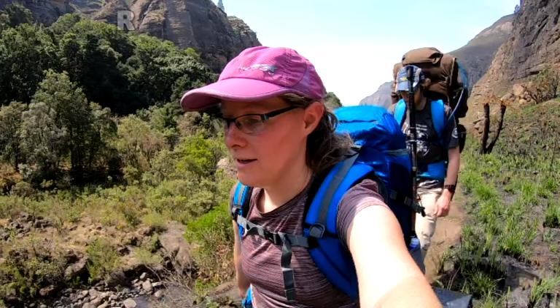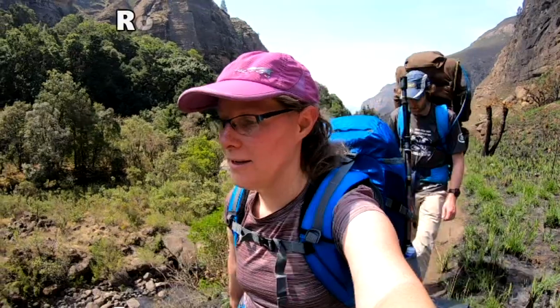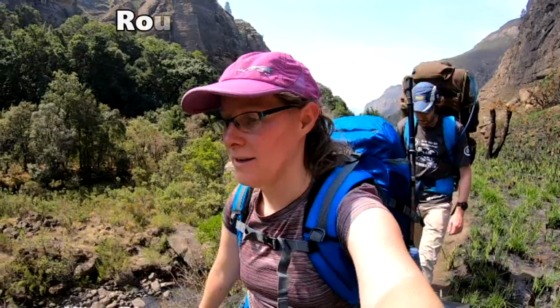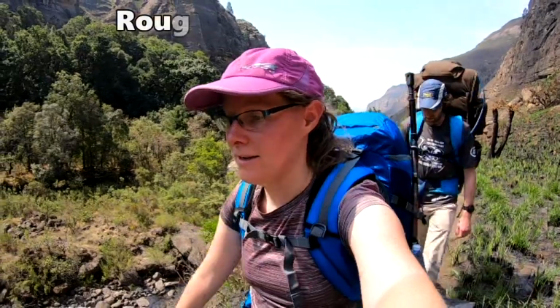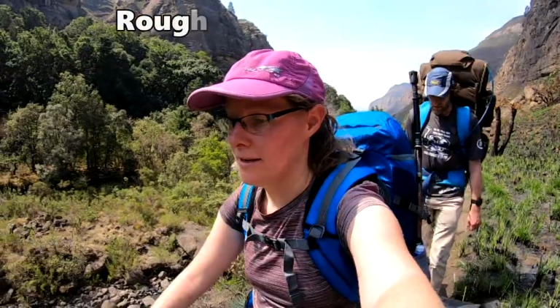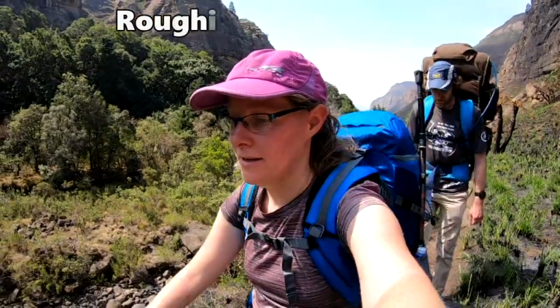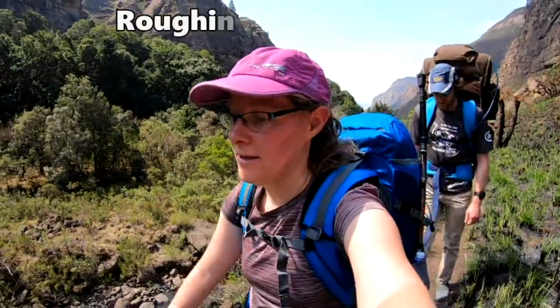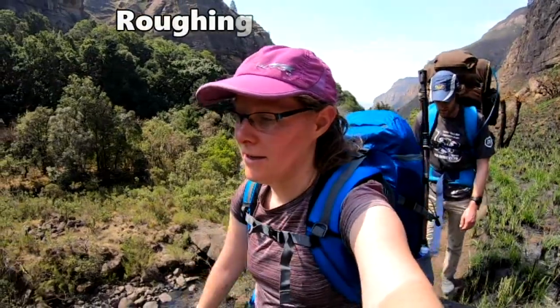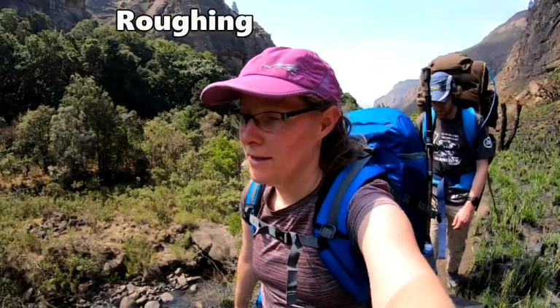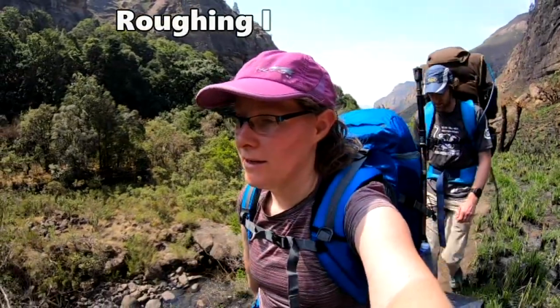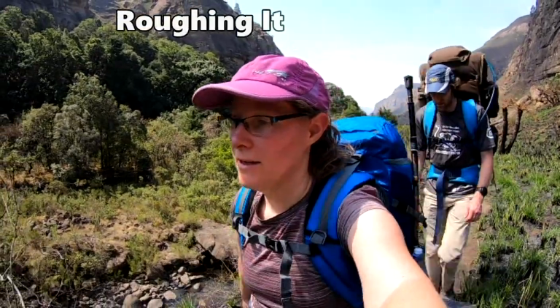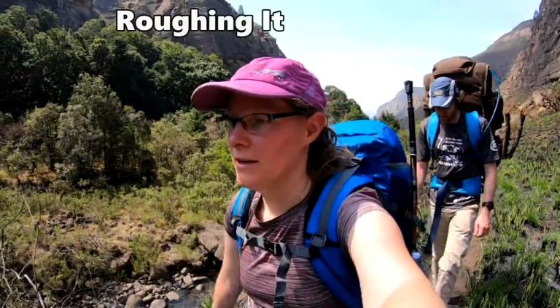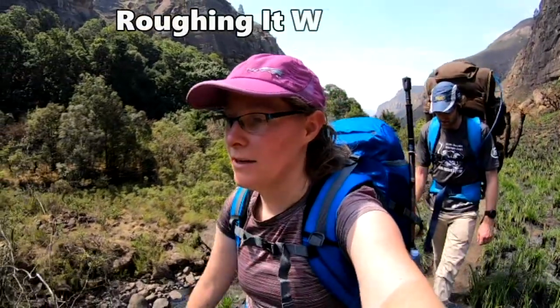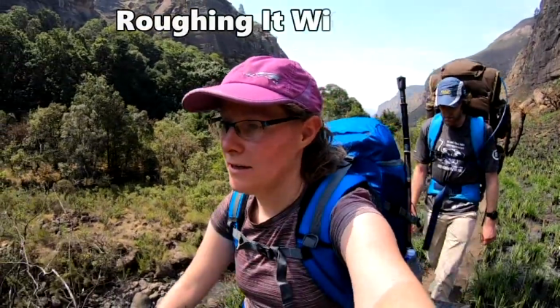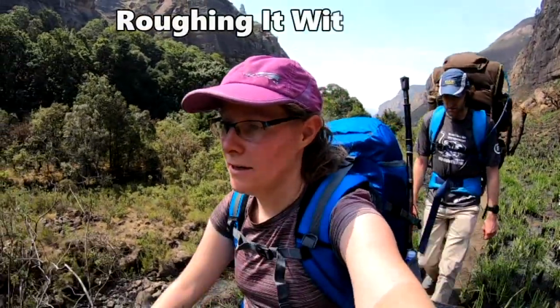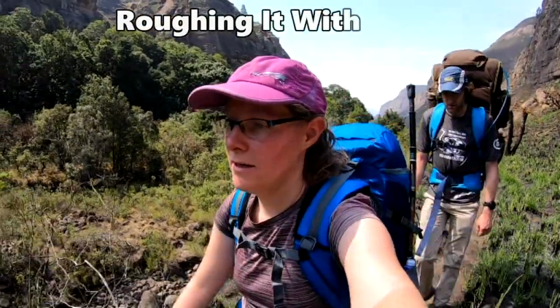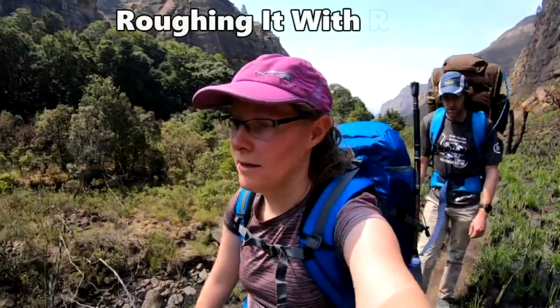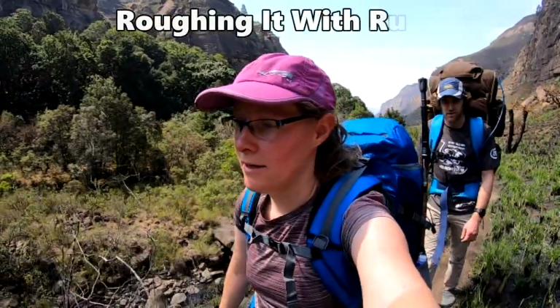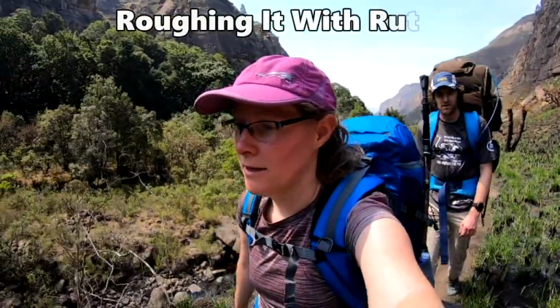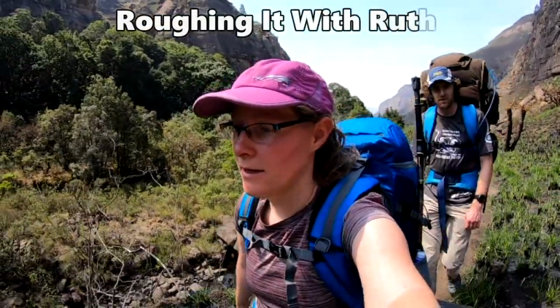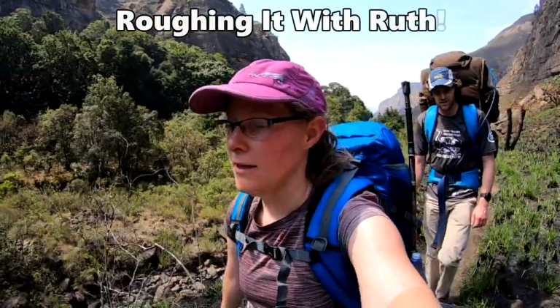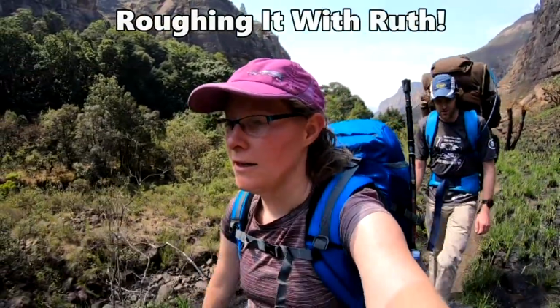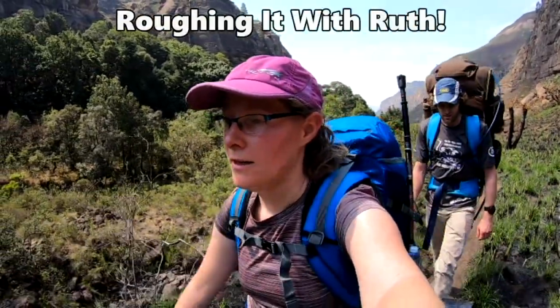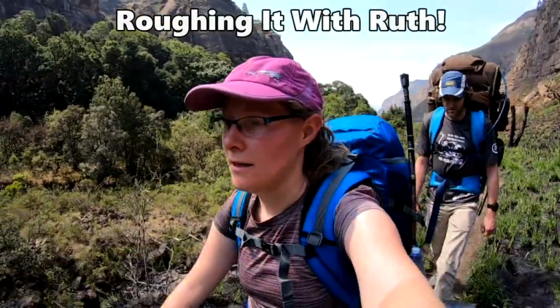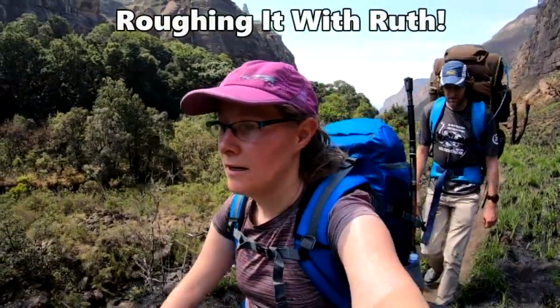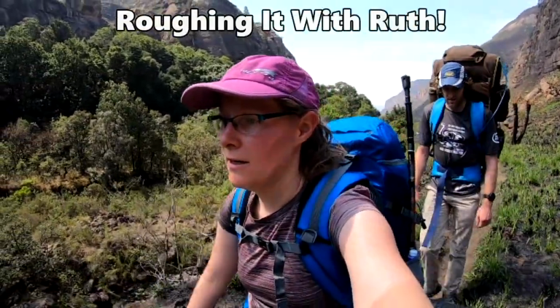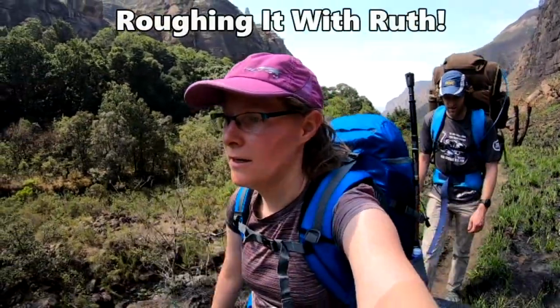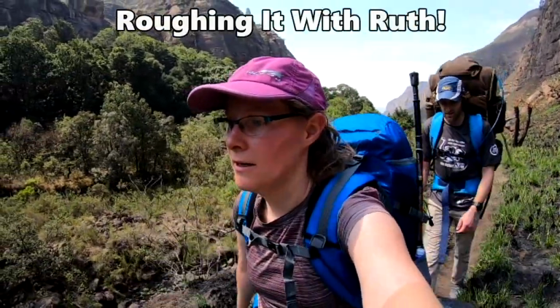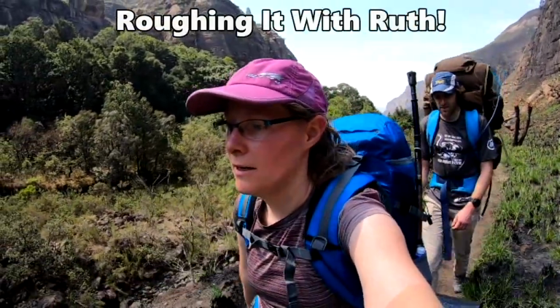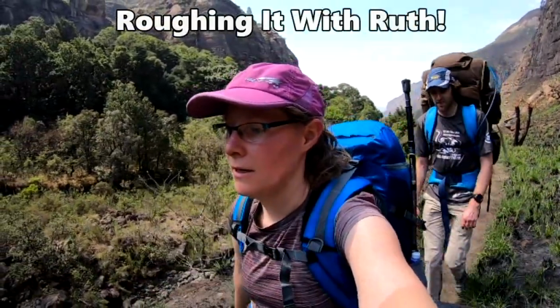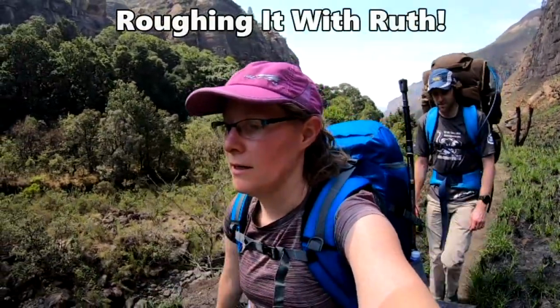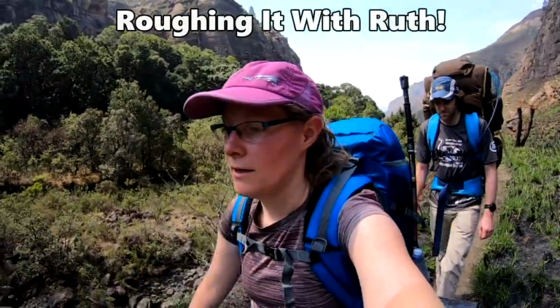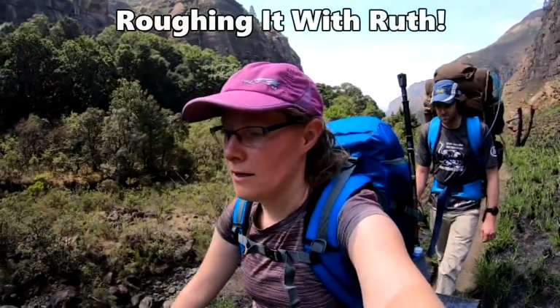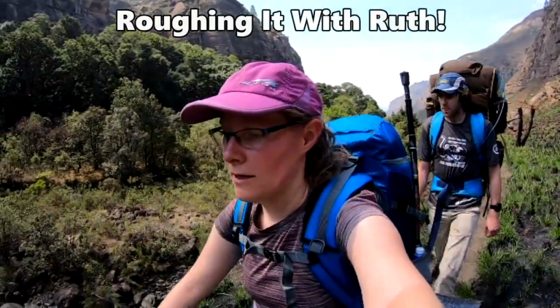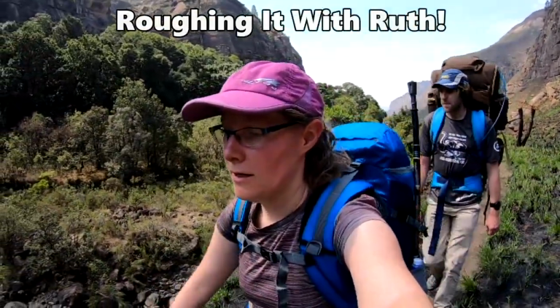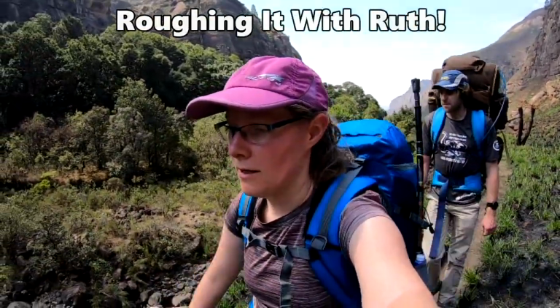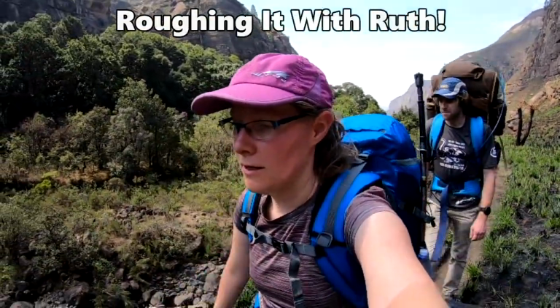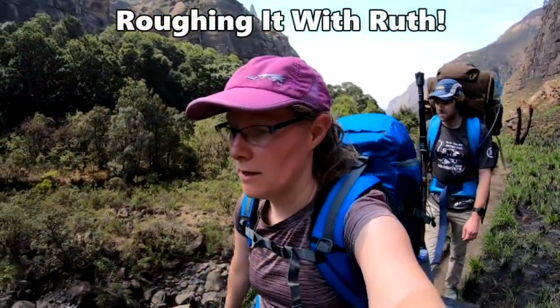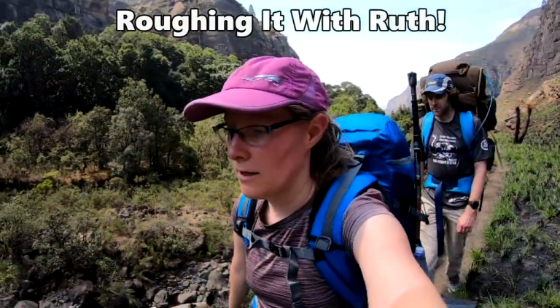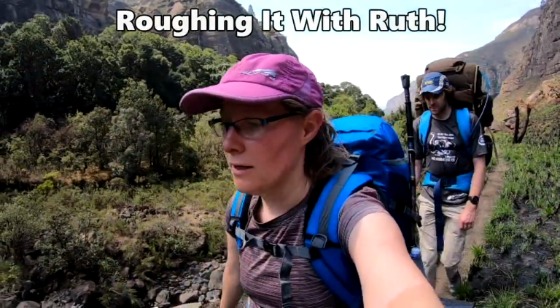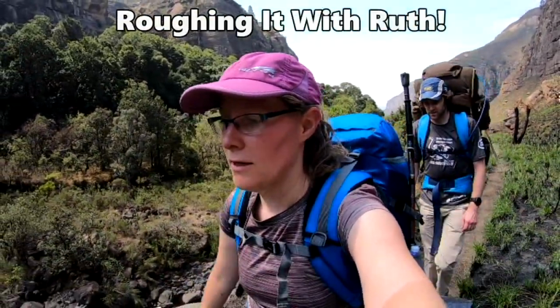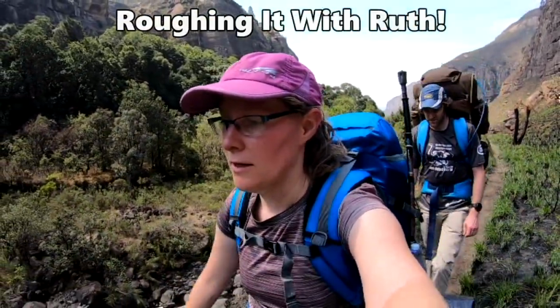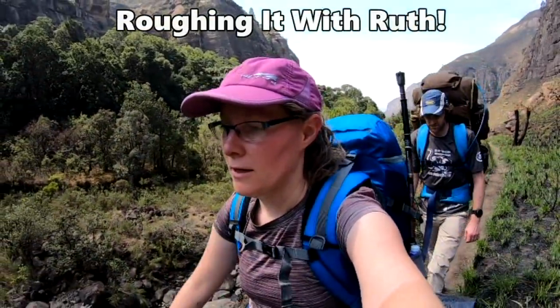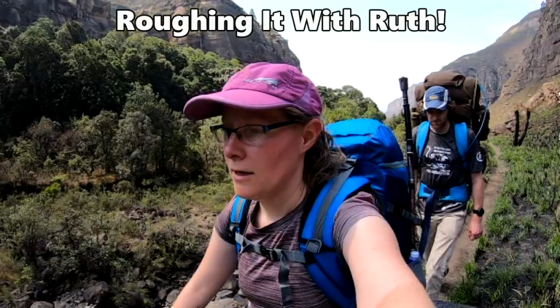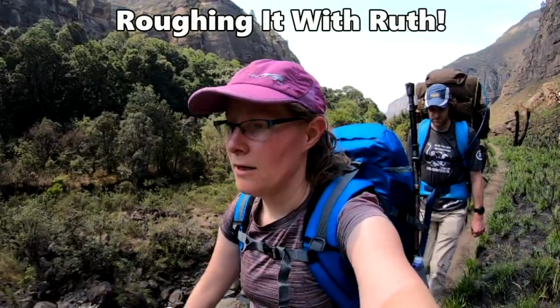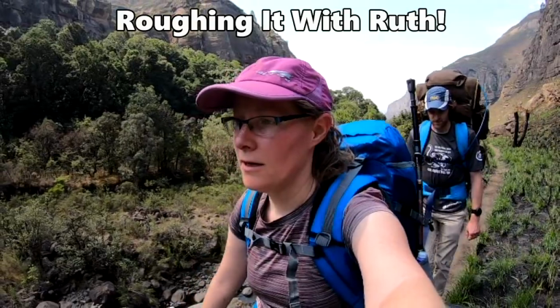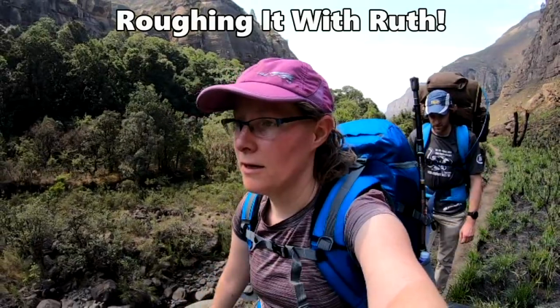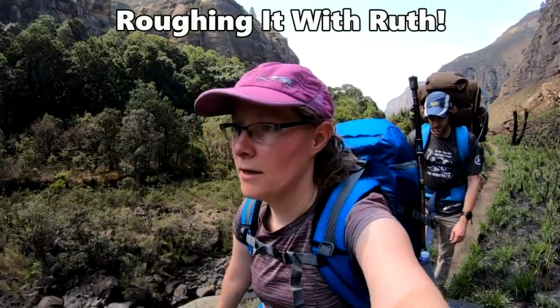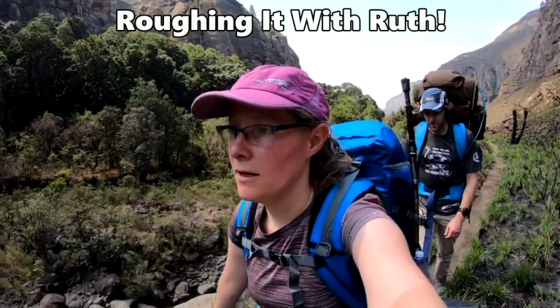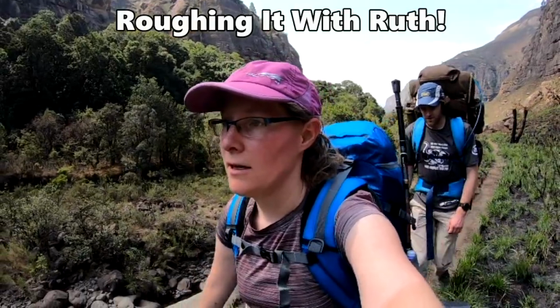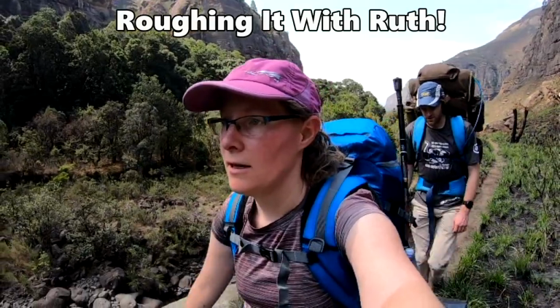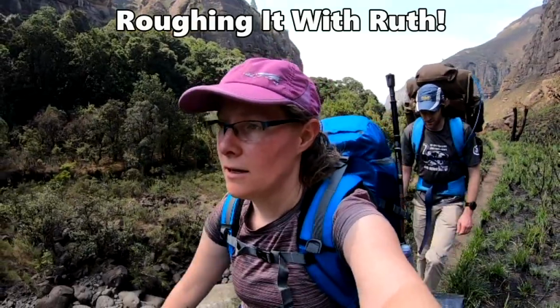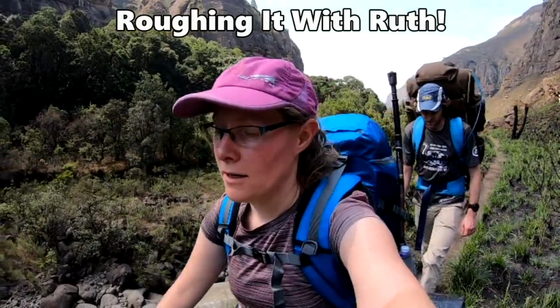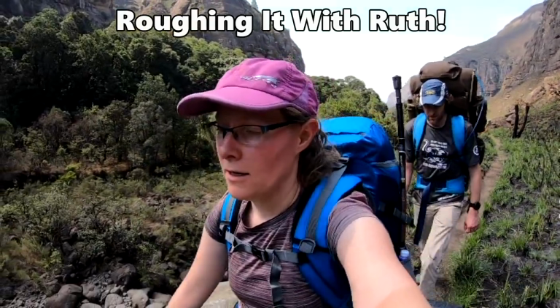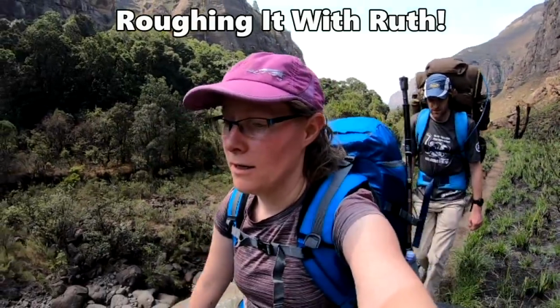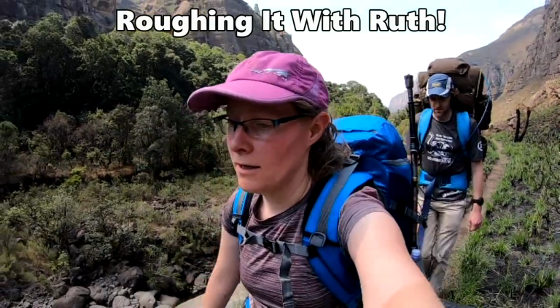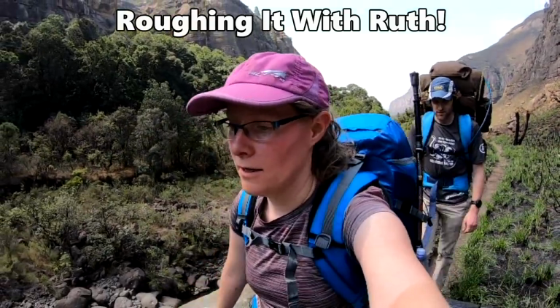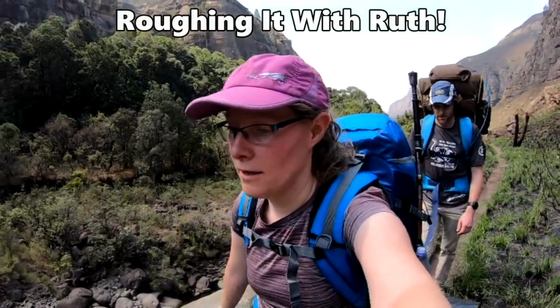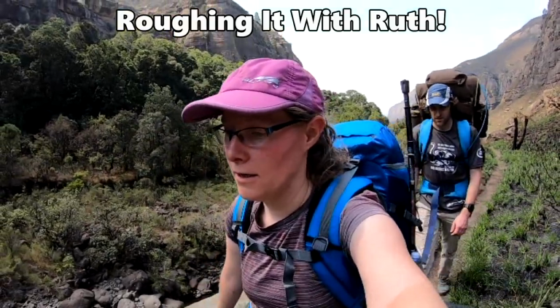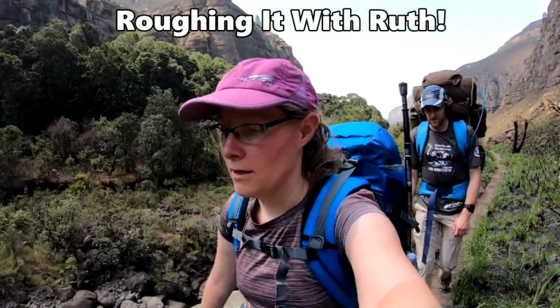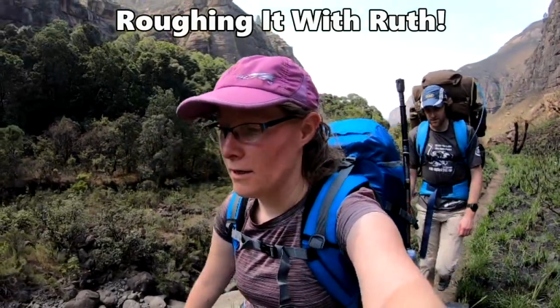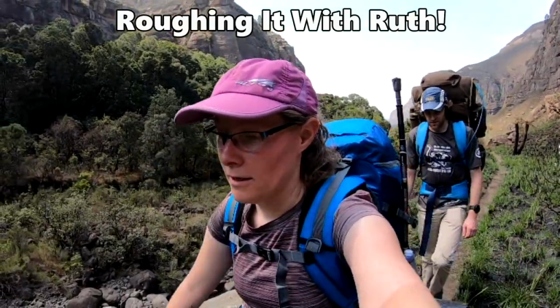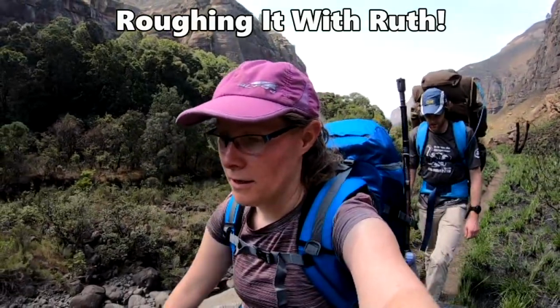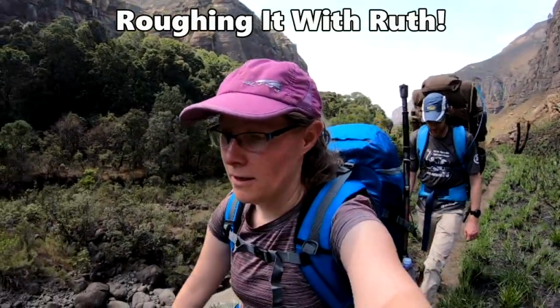Welcome to Roughing It With Ruth. I'm on a mission to find cheap backpacking gear so that backpacking can be more accessible for everyone.